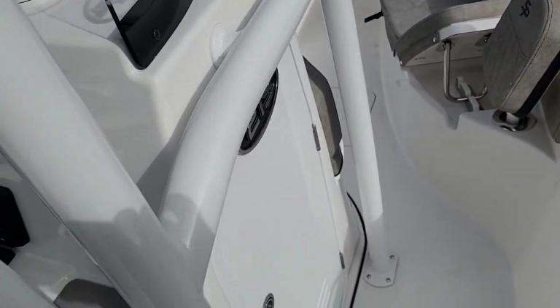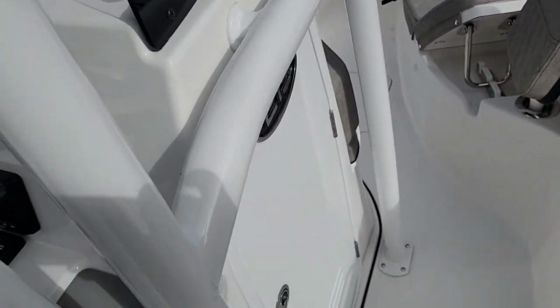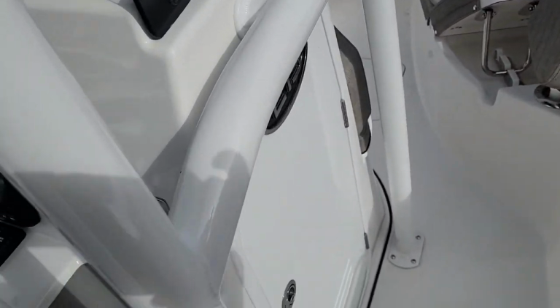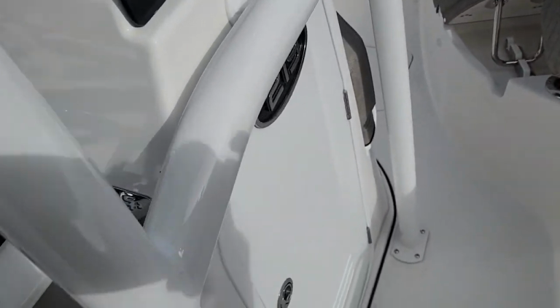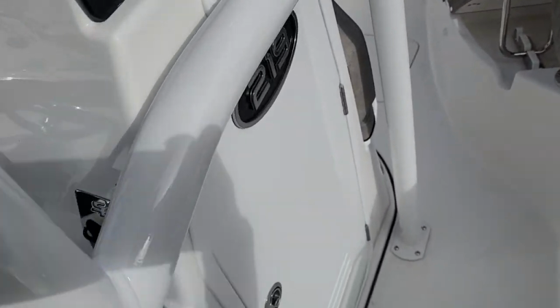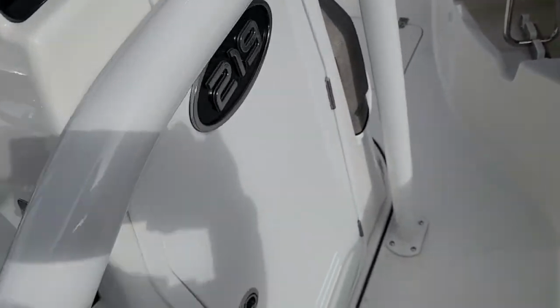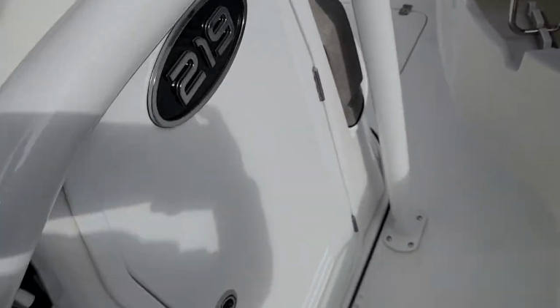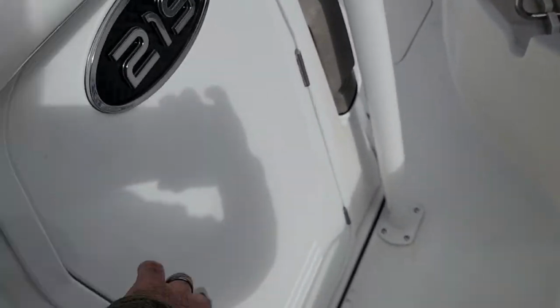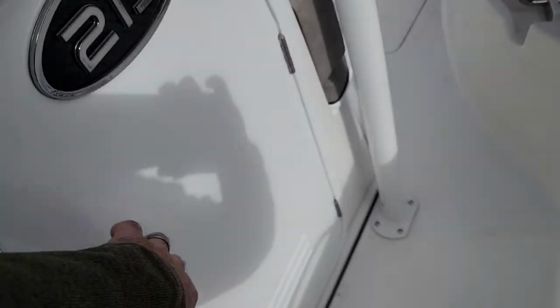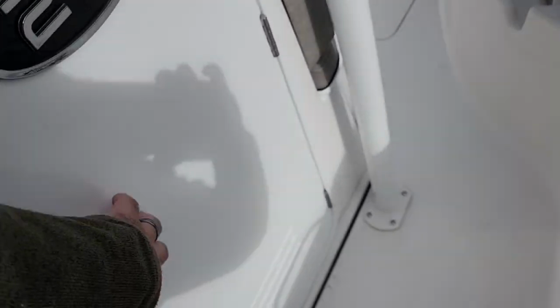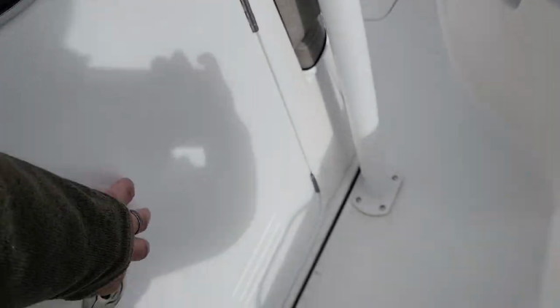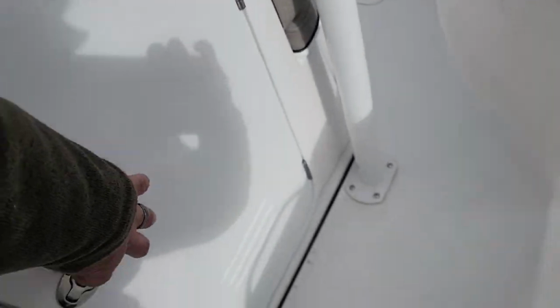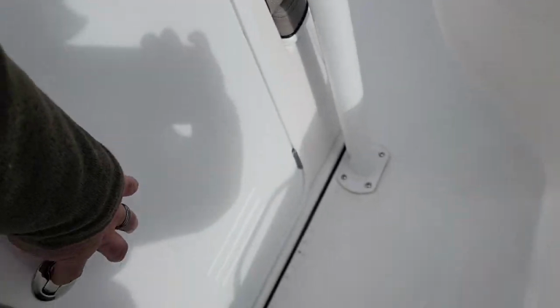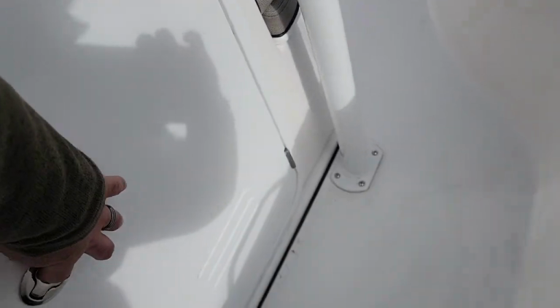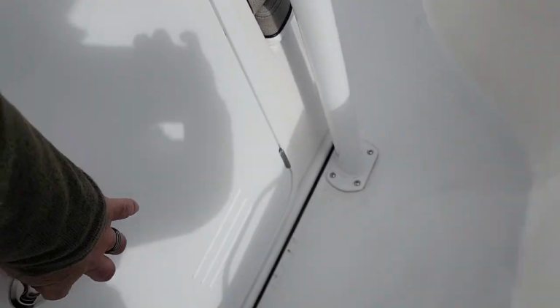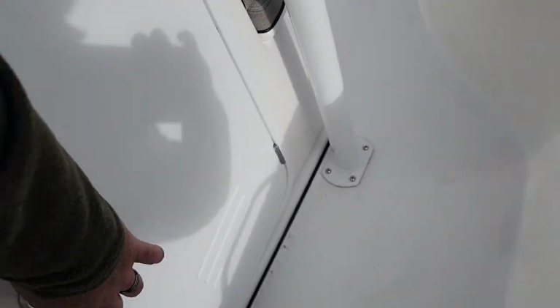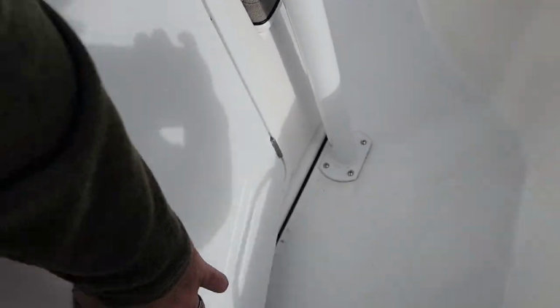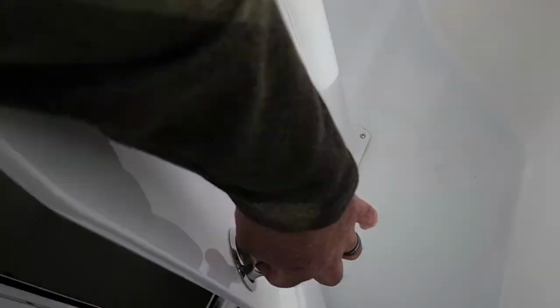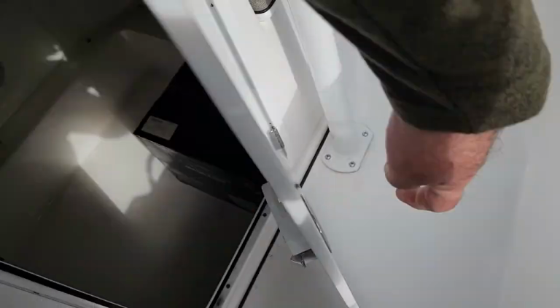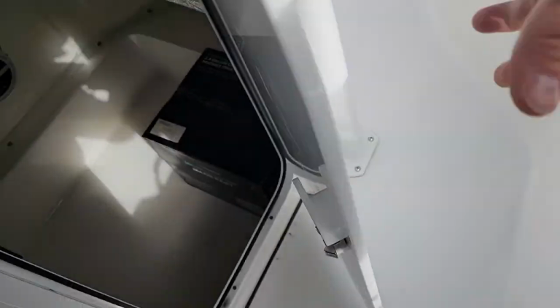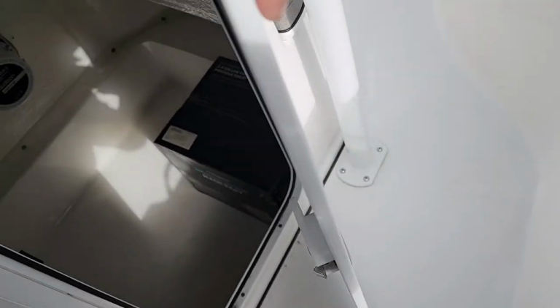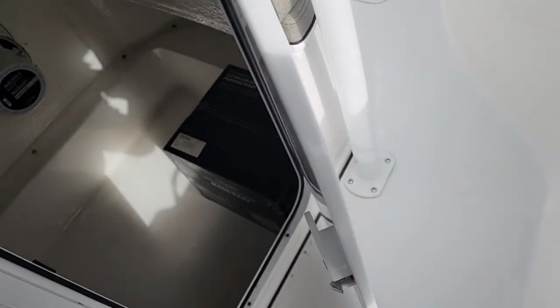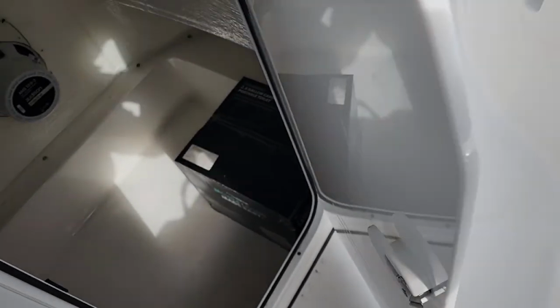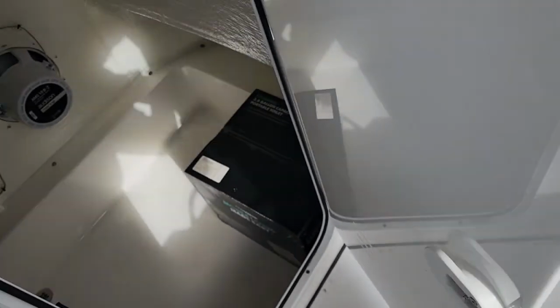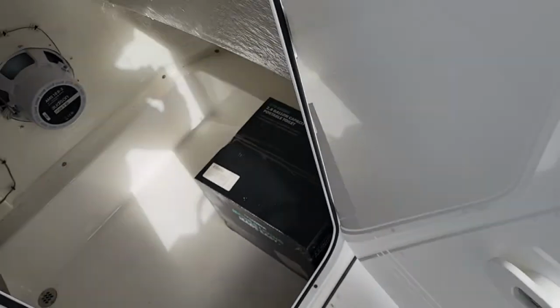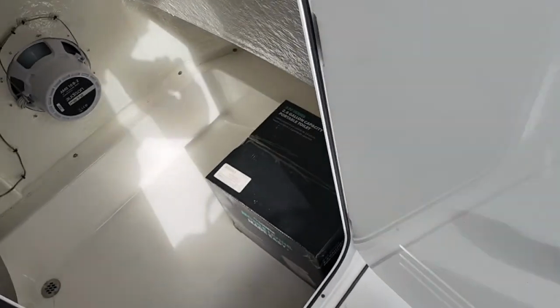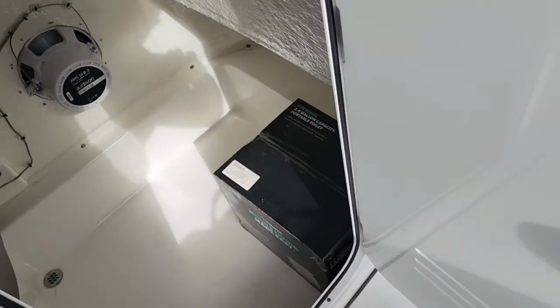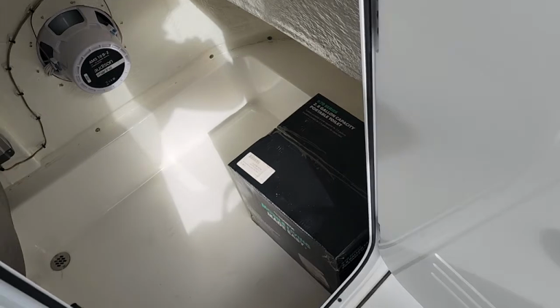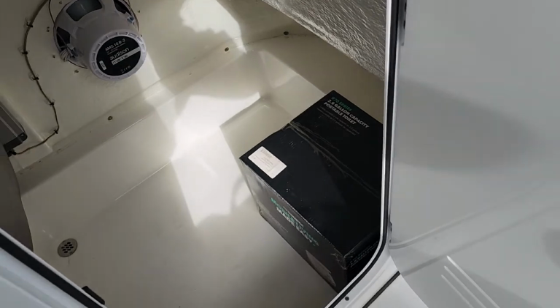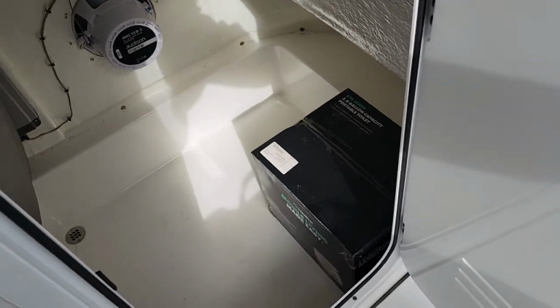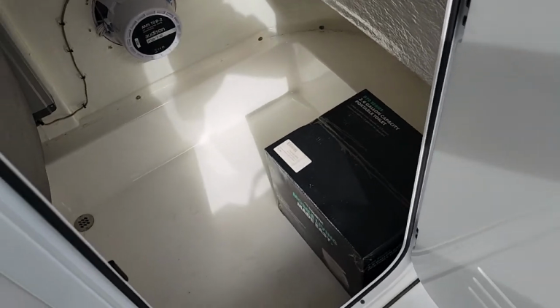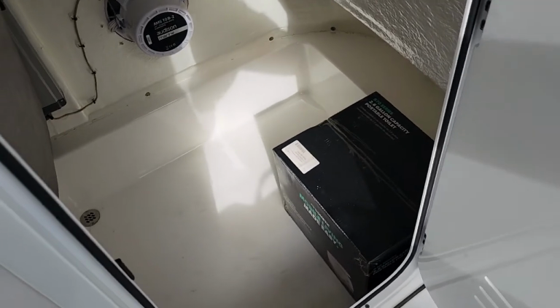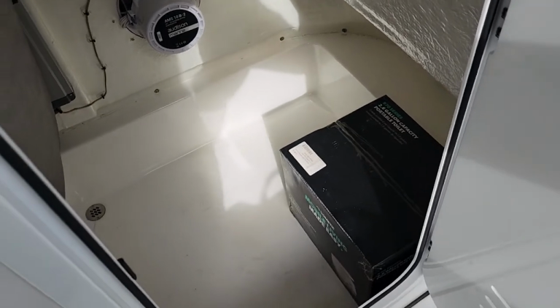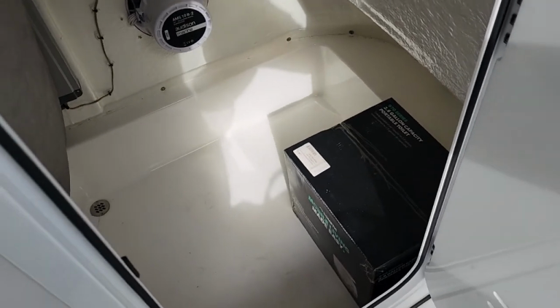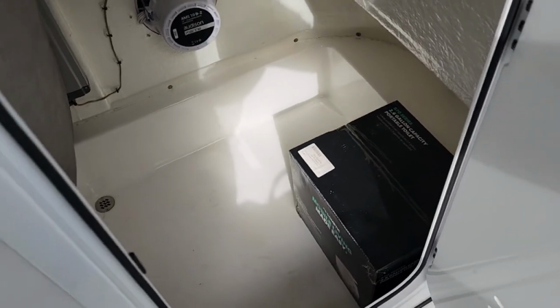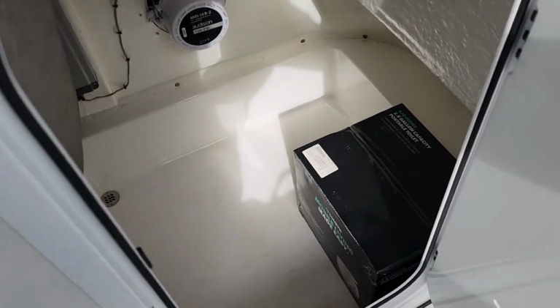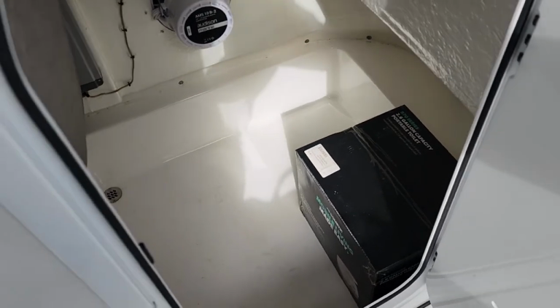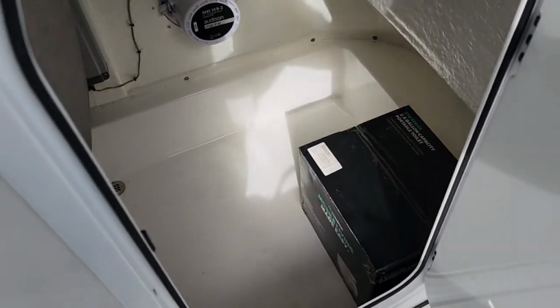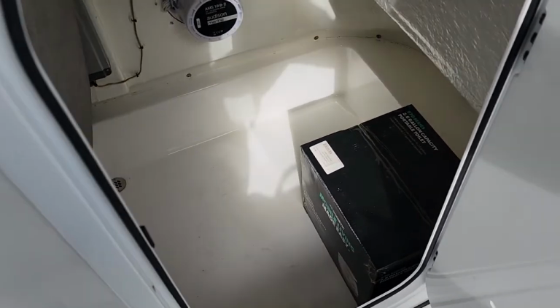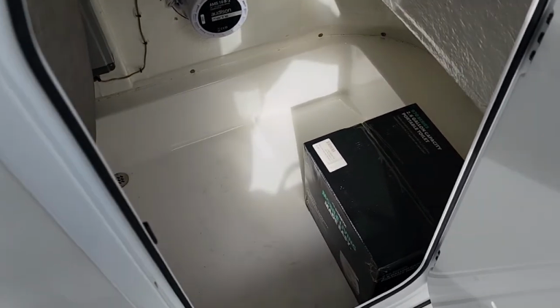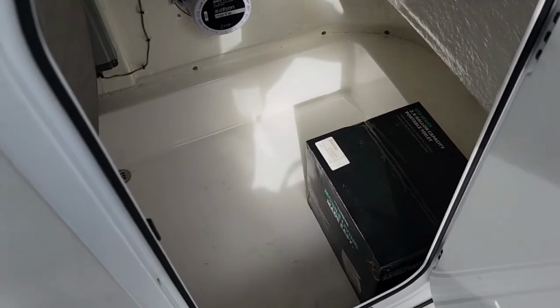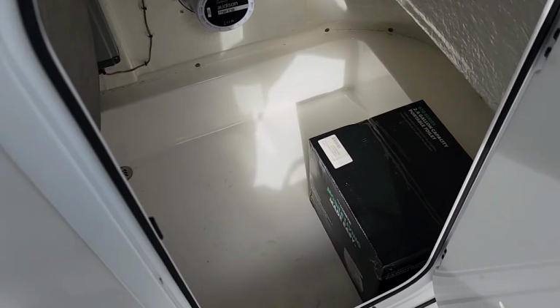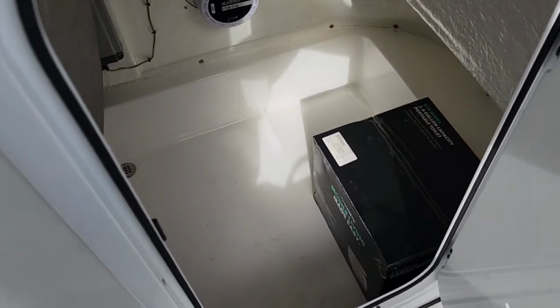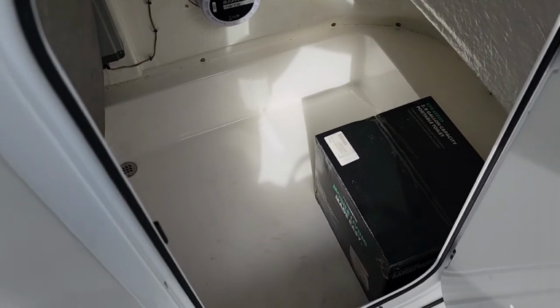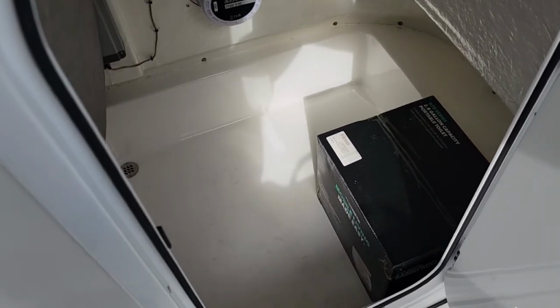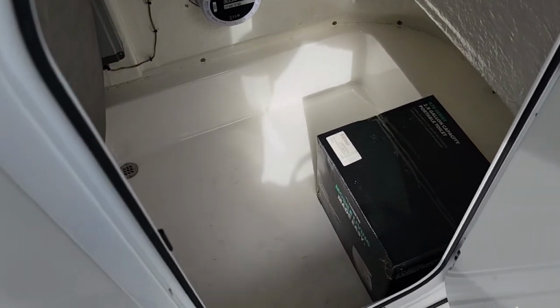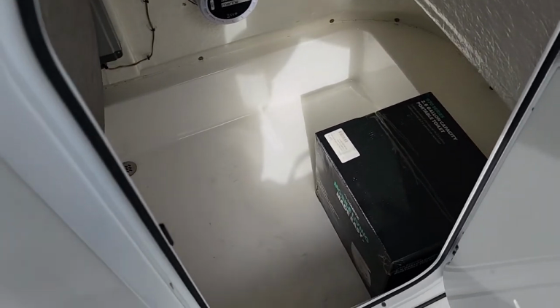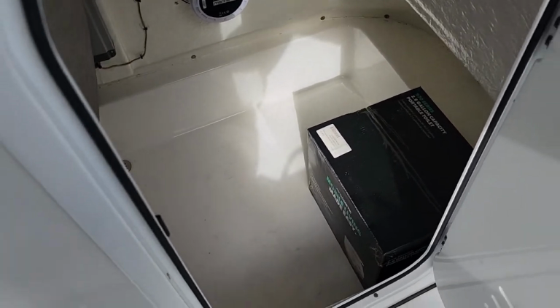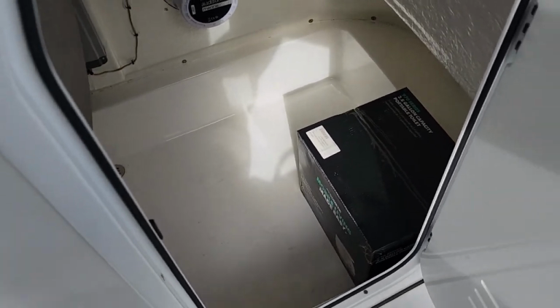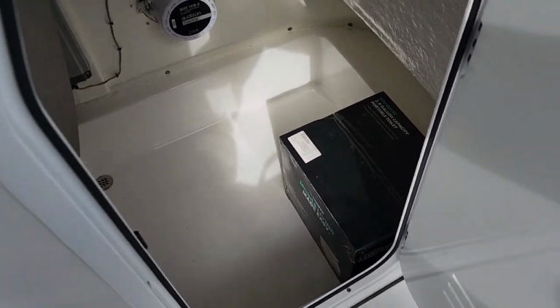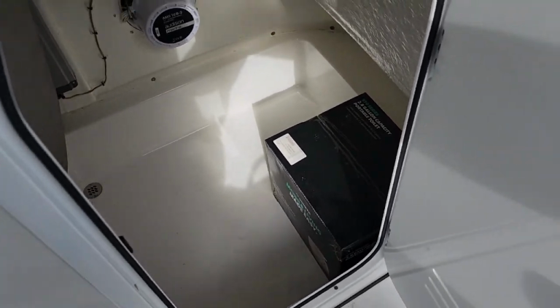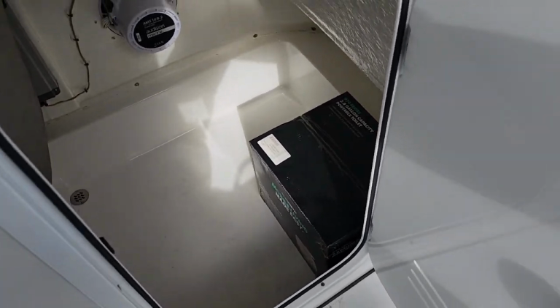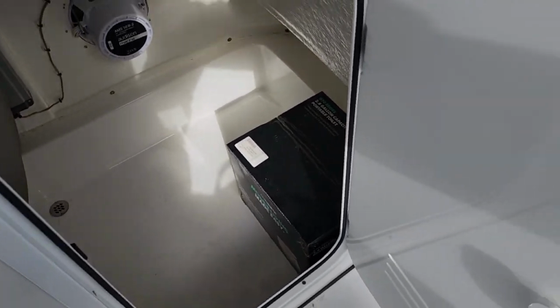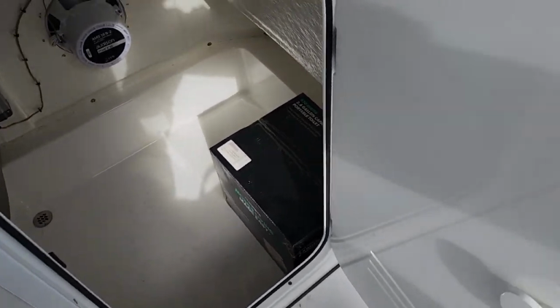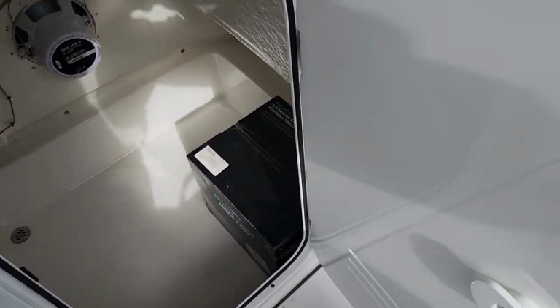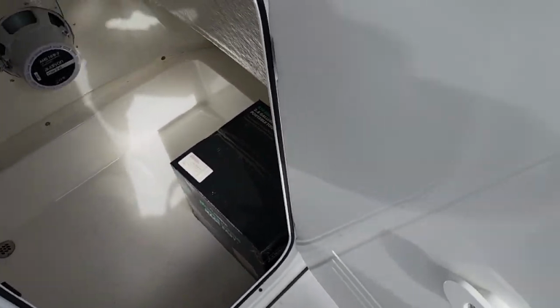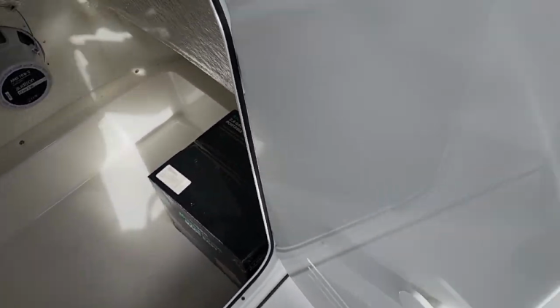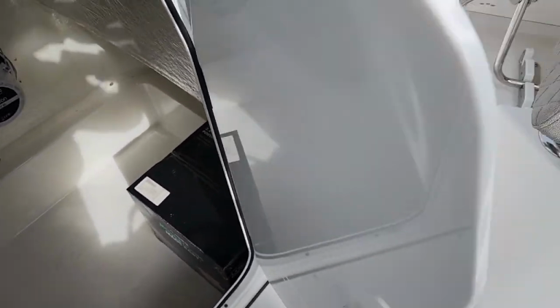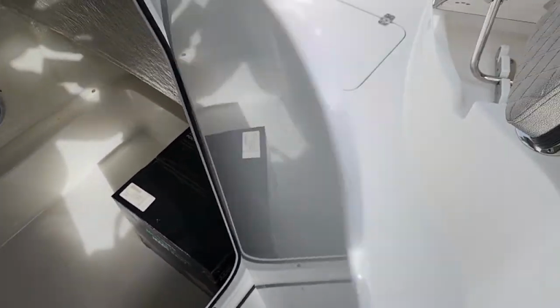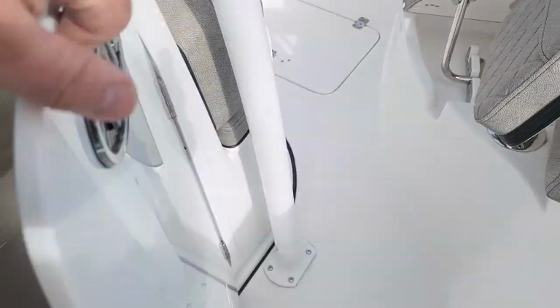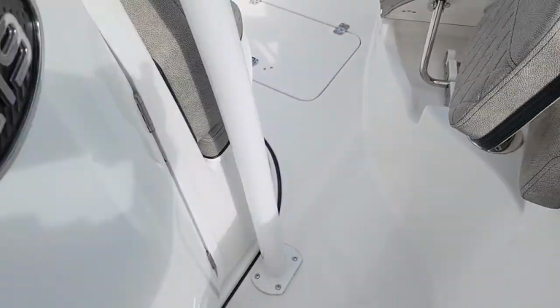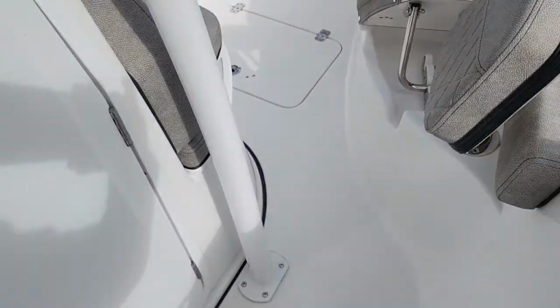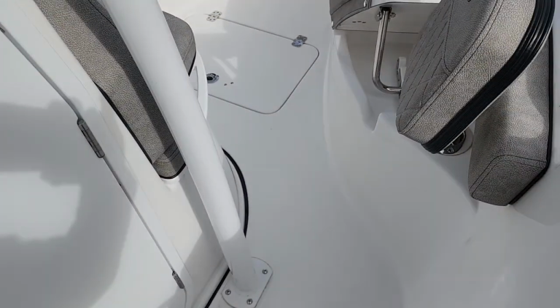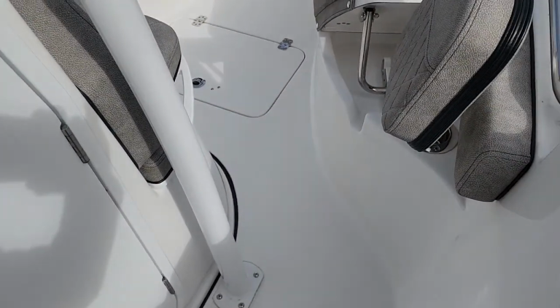Plenty of space in the head for a drop-down restroom if you wanted to put a porta-potty in there — a five-gallon bucket with a toilet seat works great.